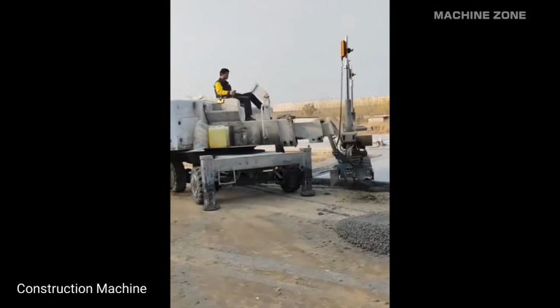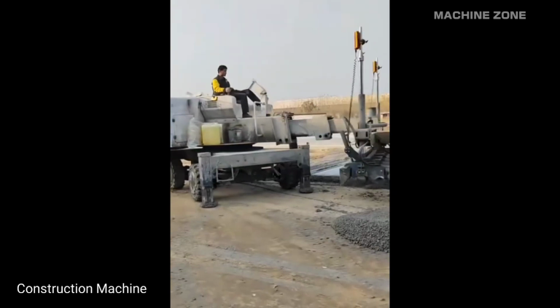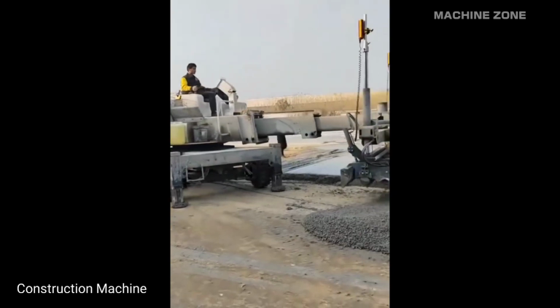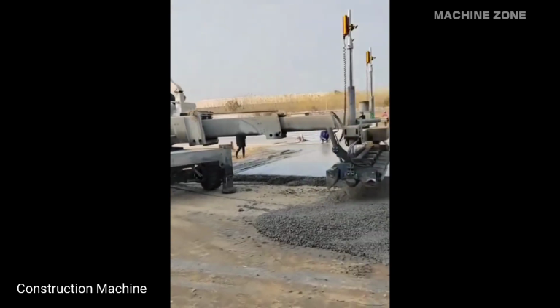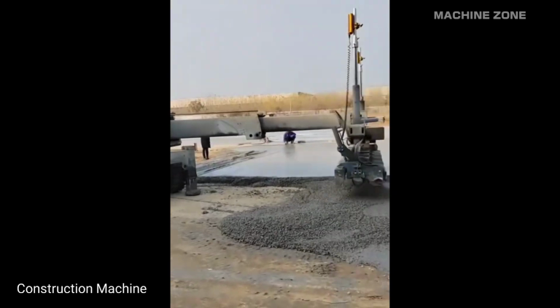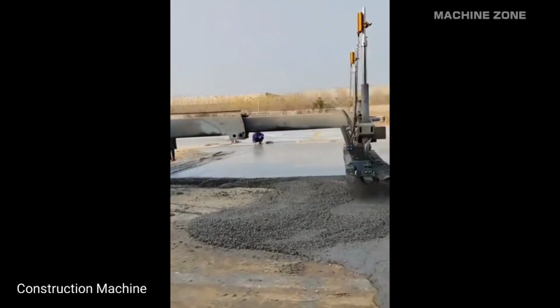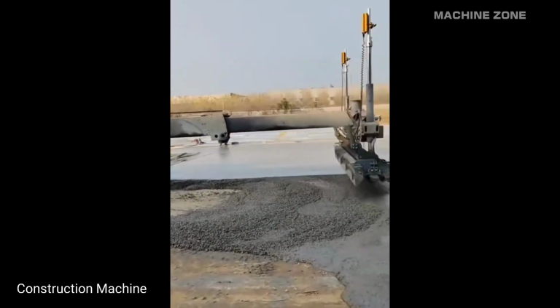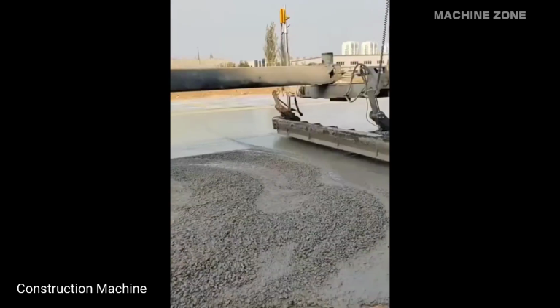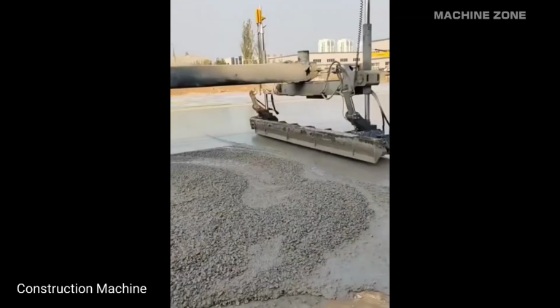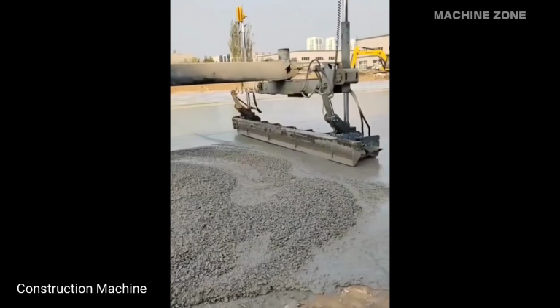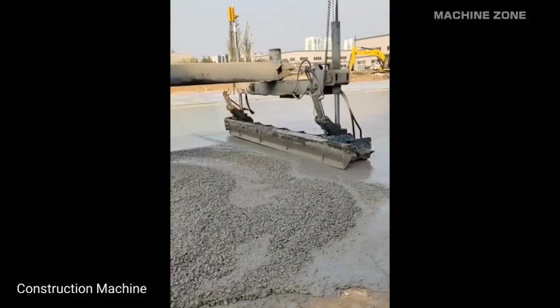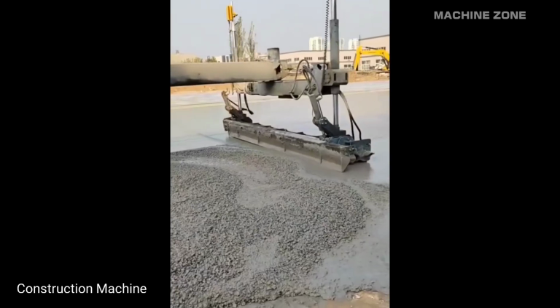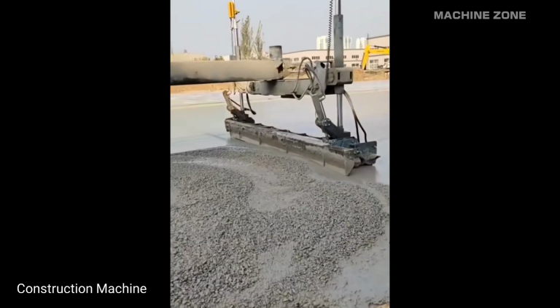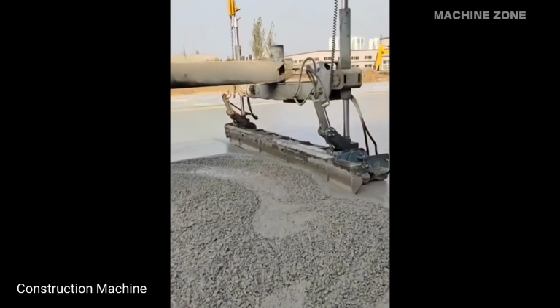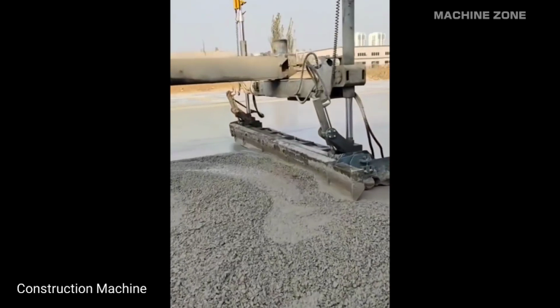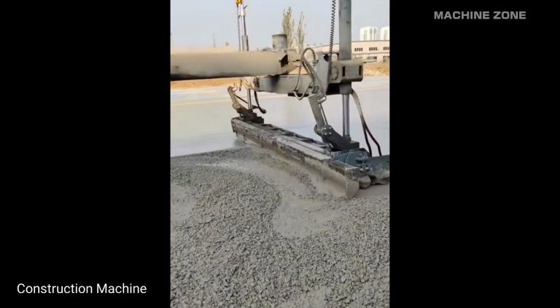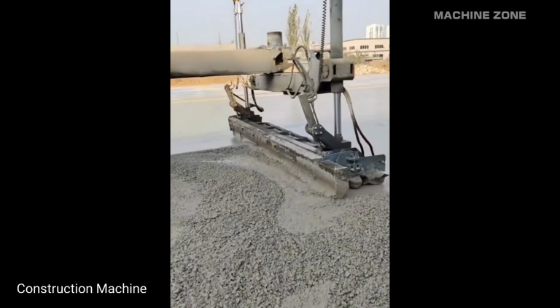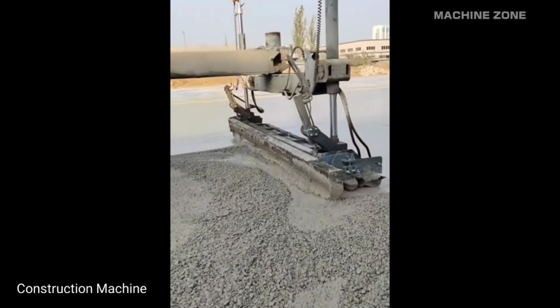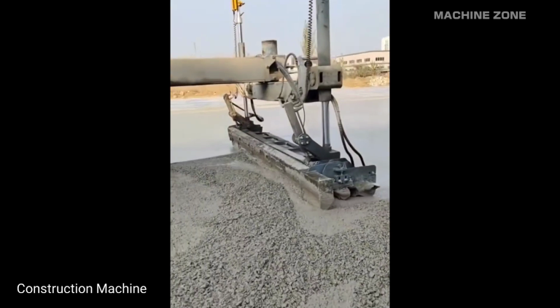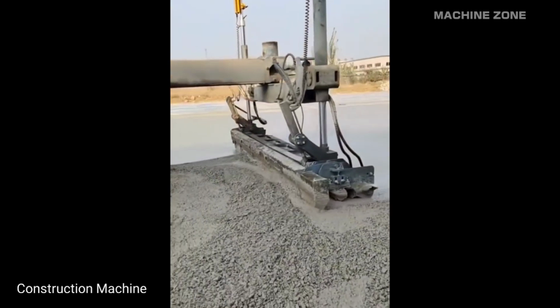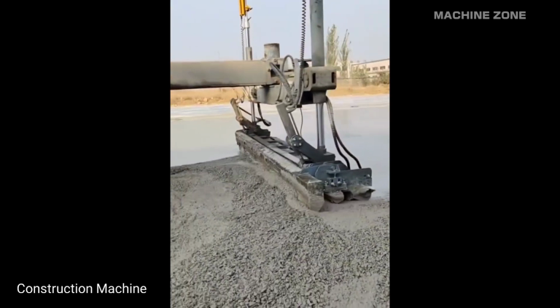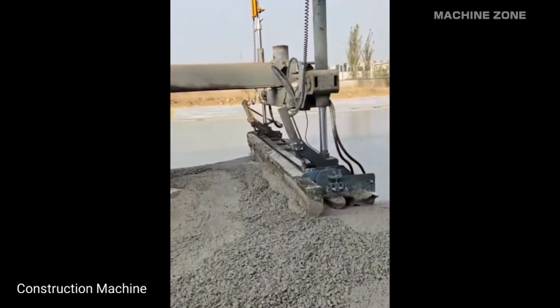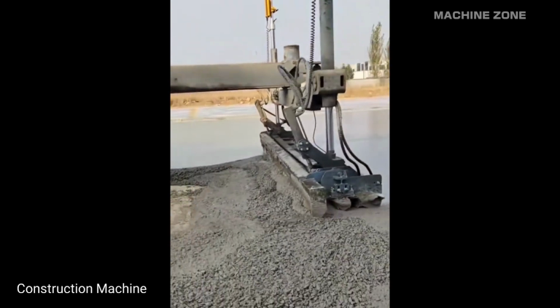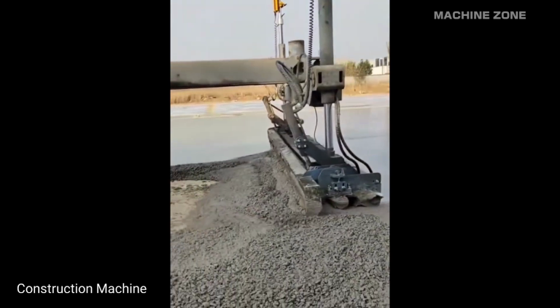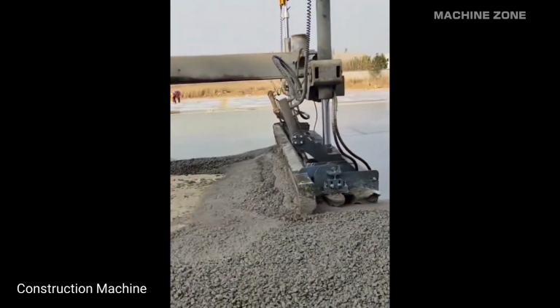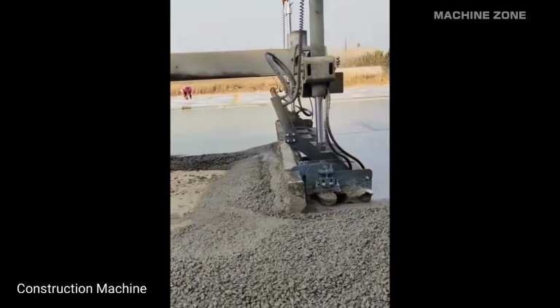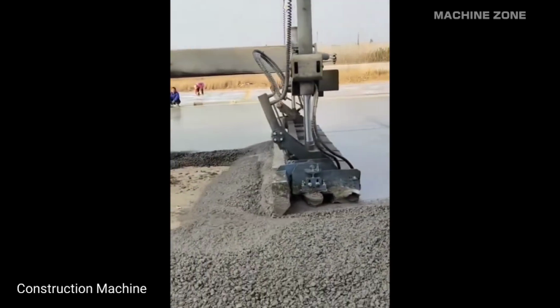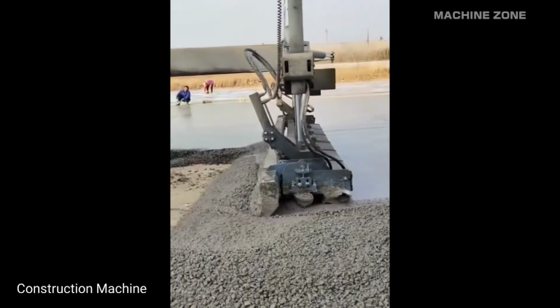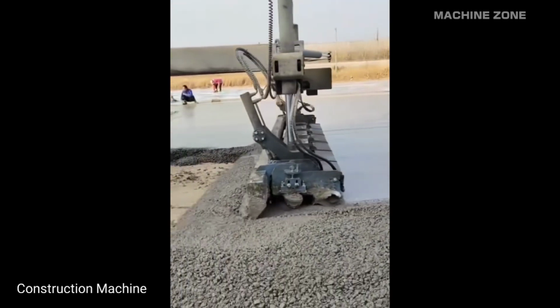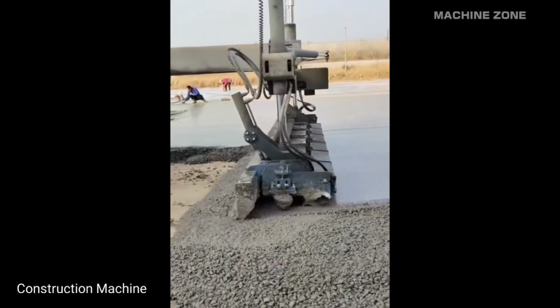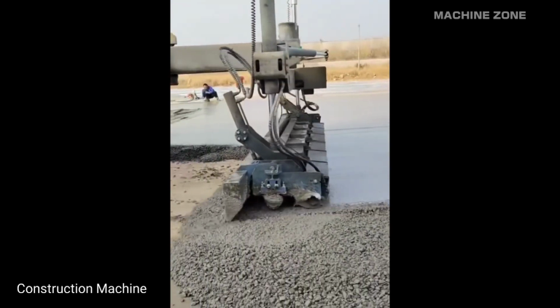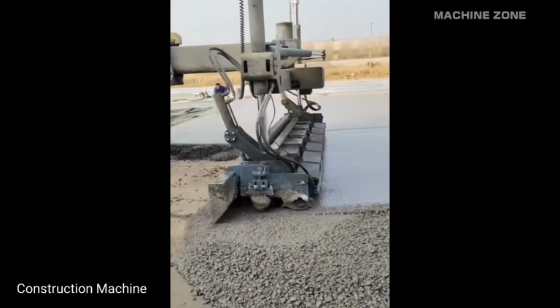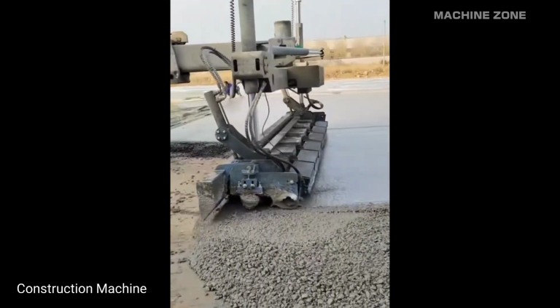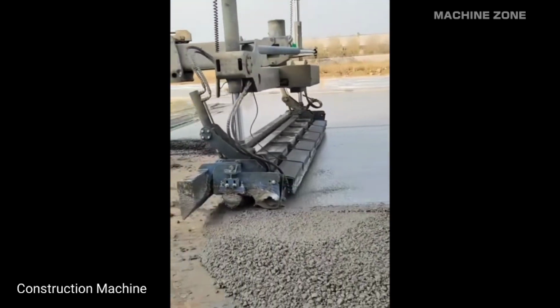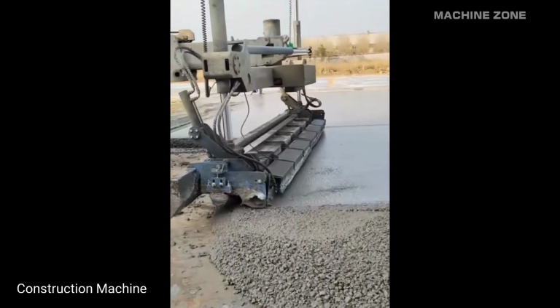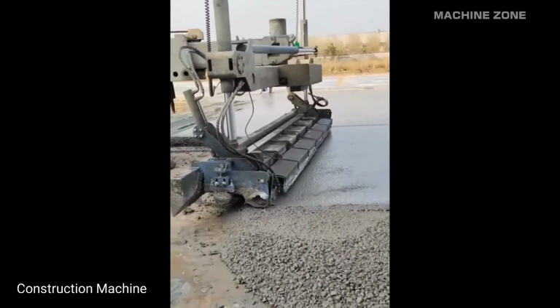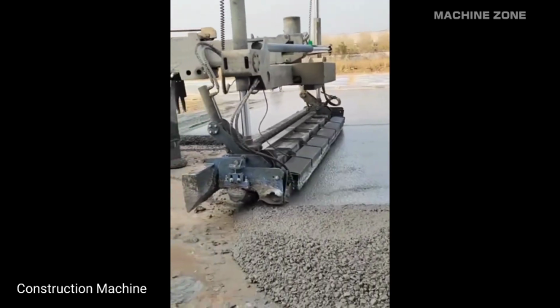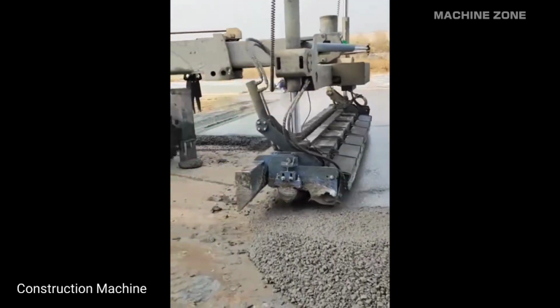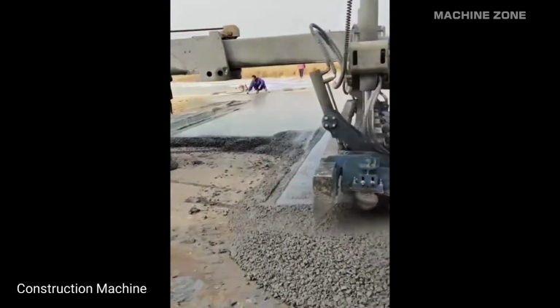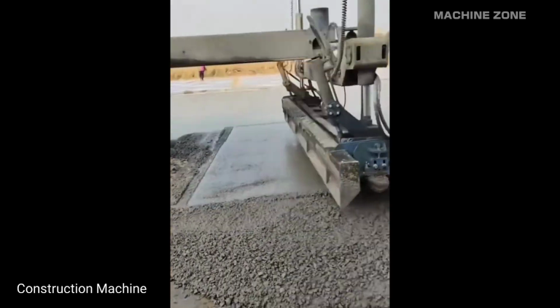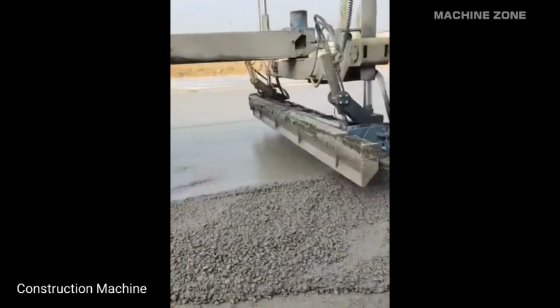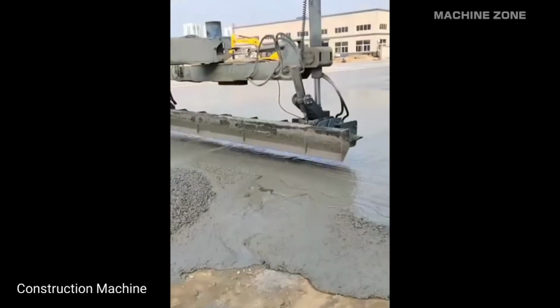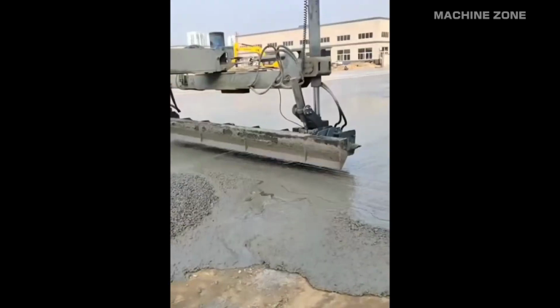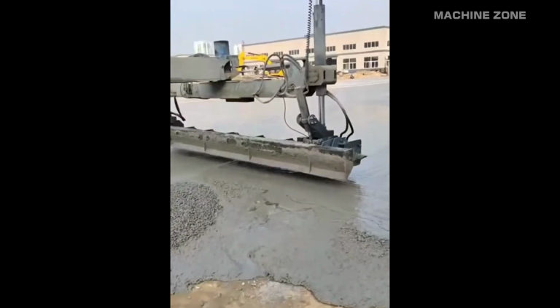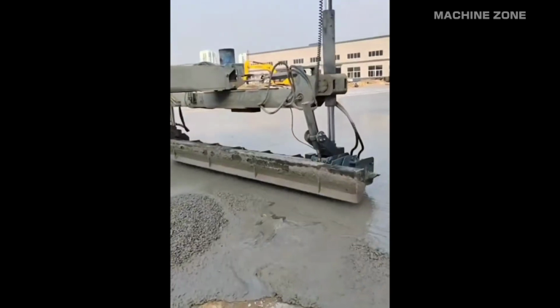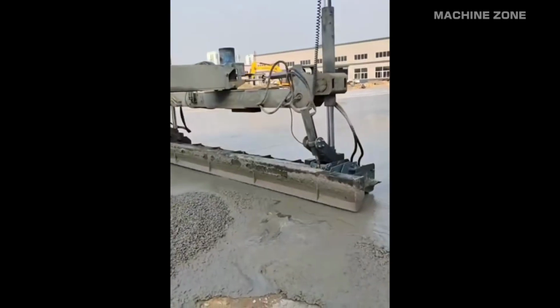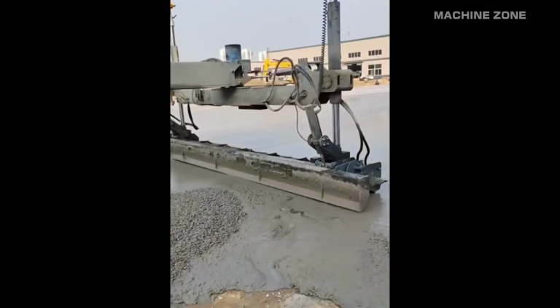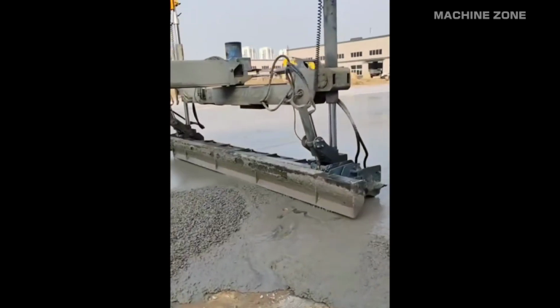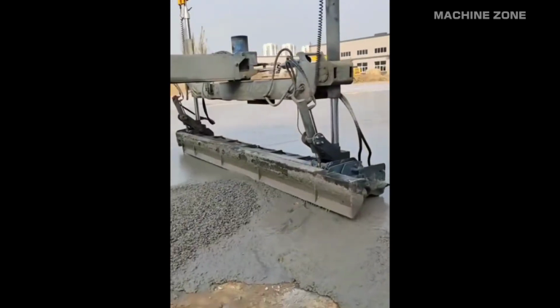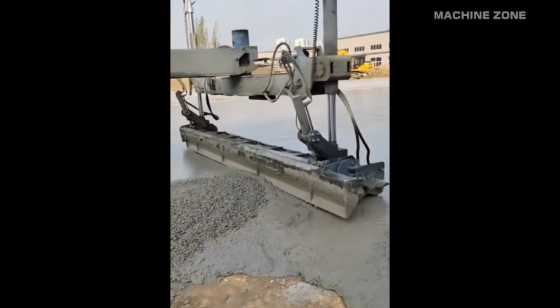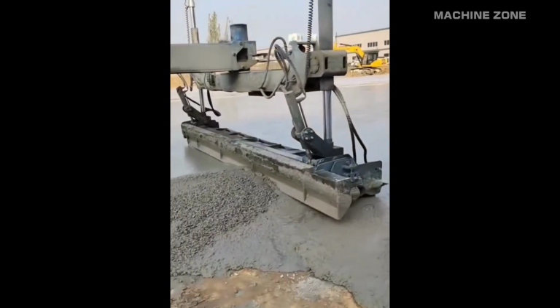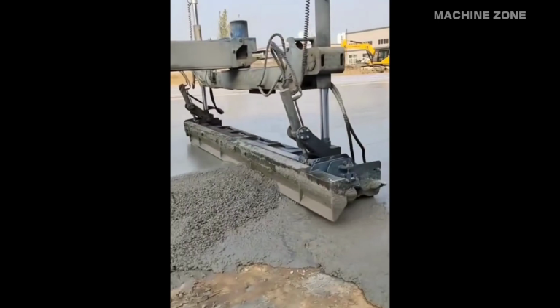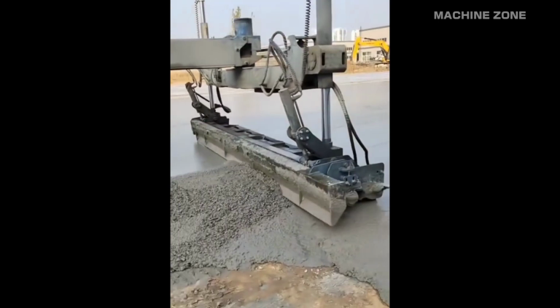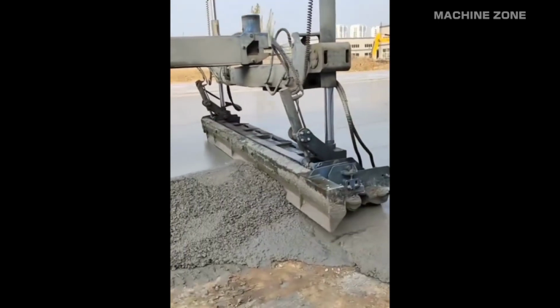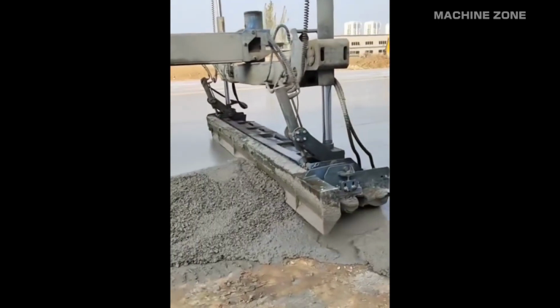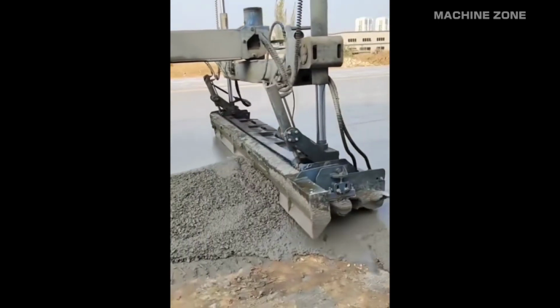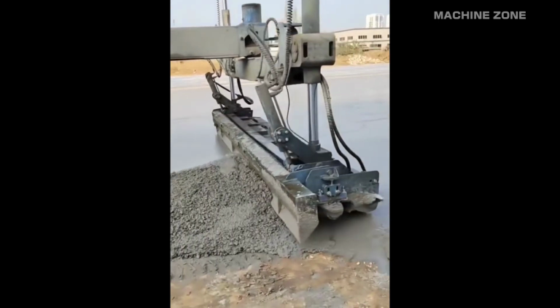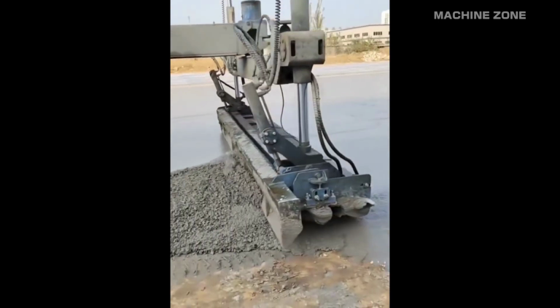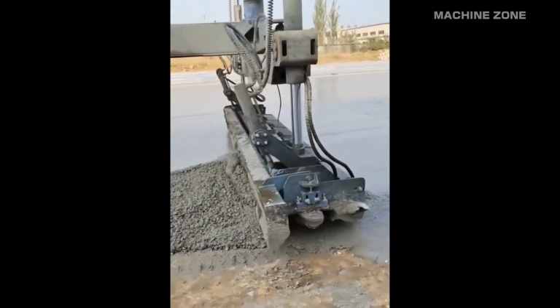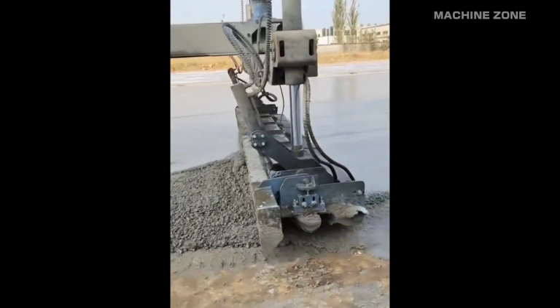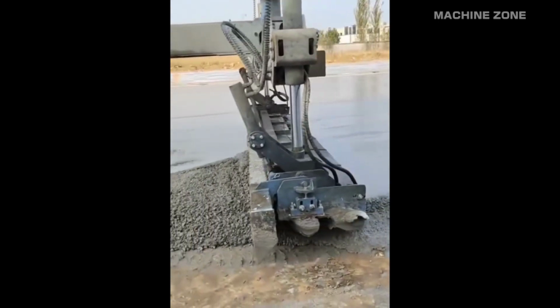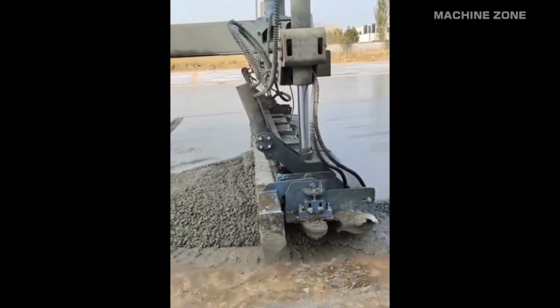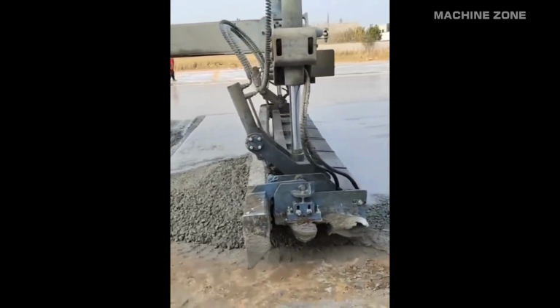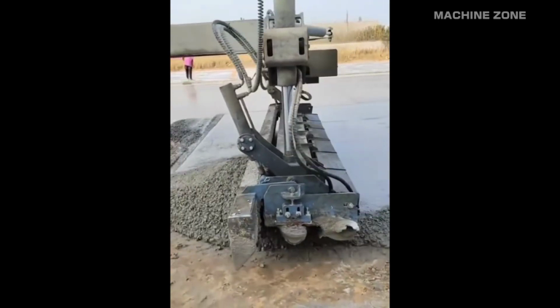Construction machinery encompasses a vast array of specialized vehicles and equipment used in various stages of construction projects.